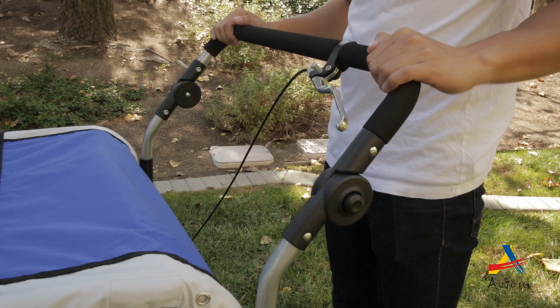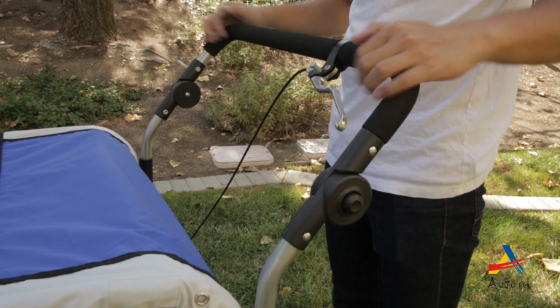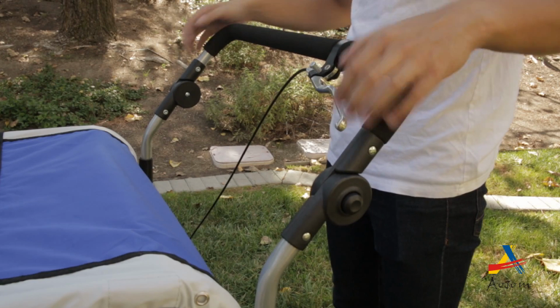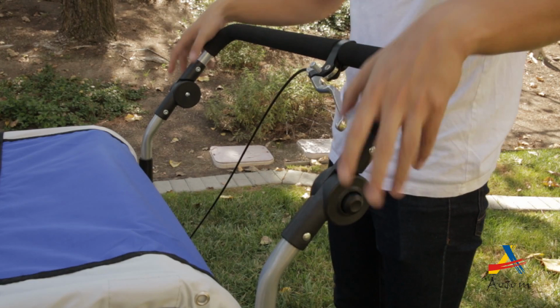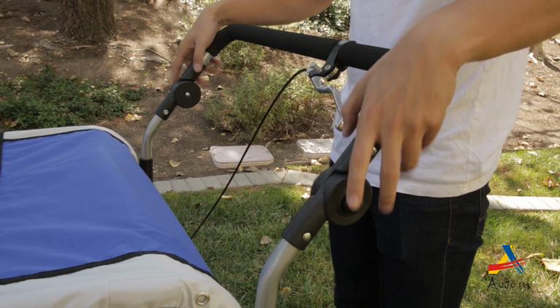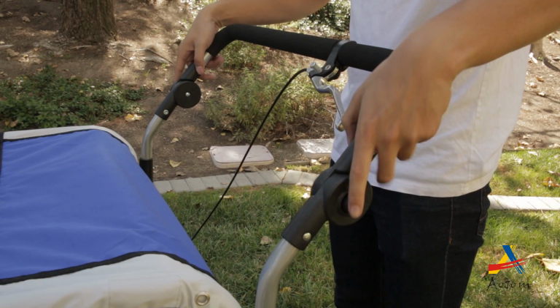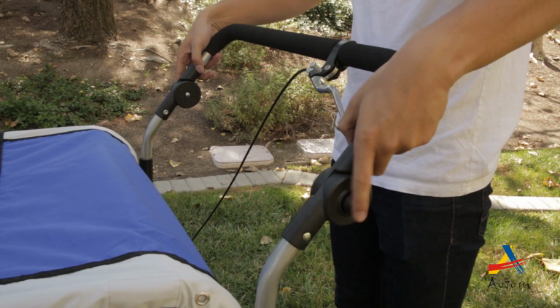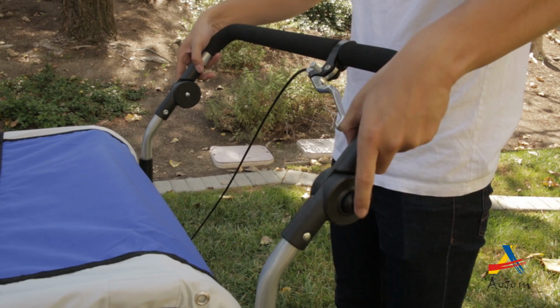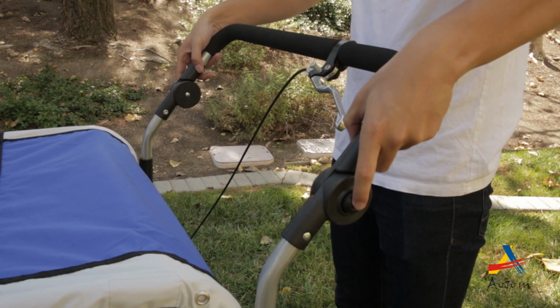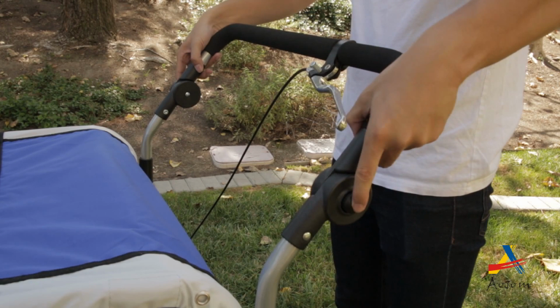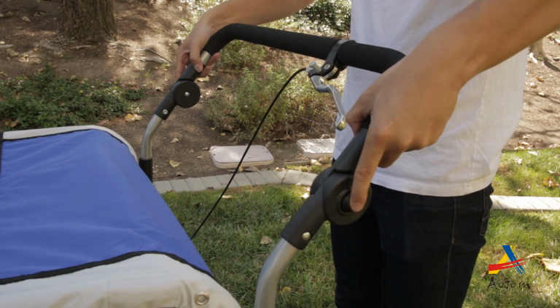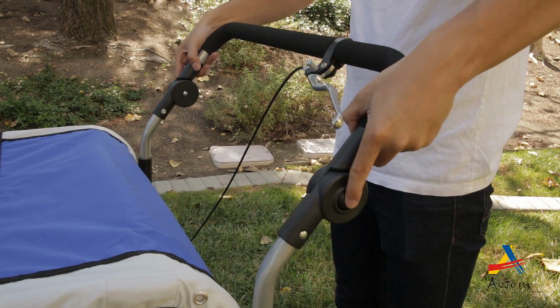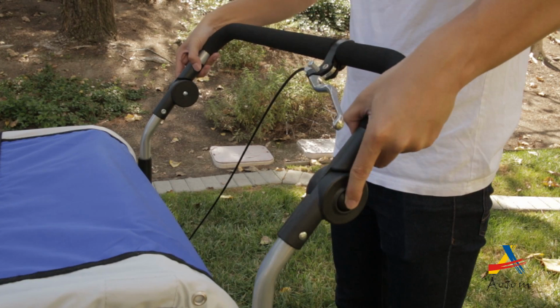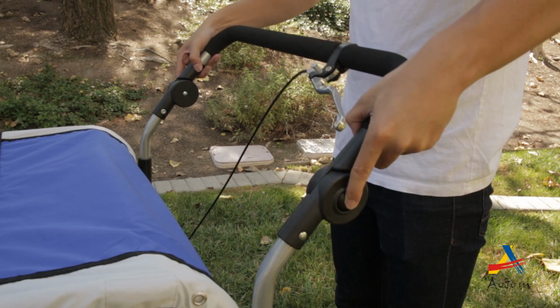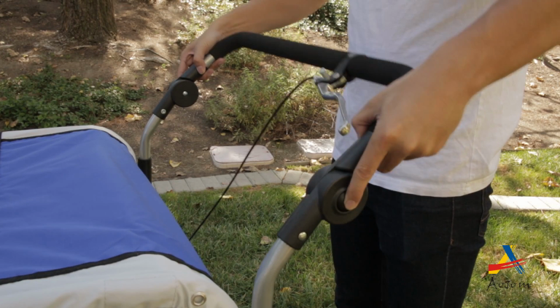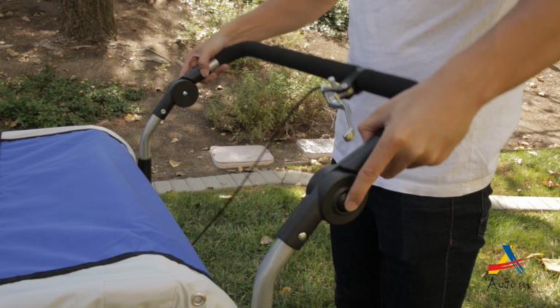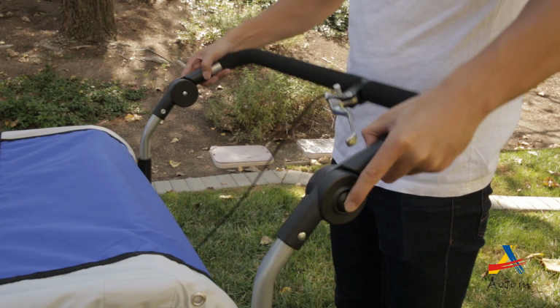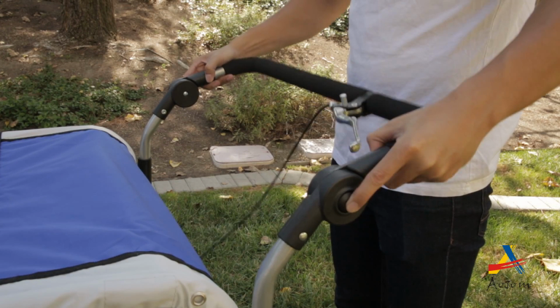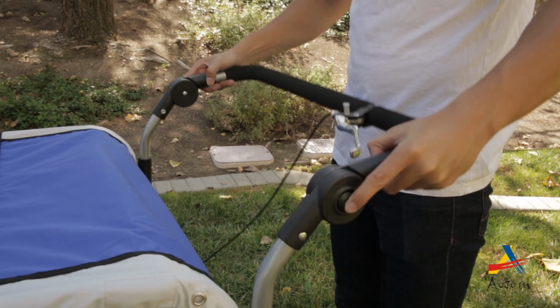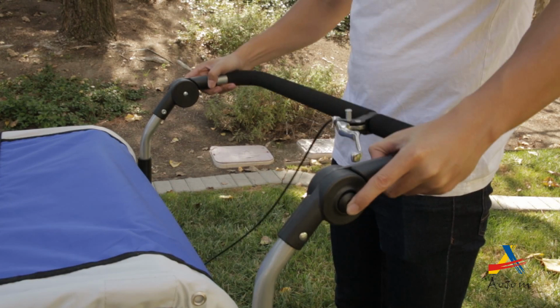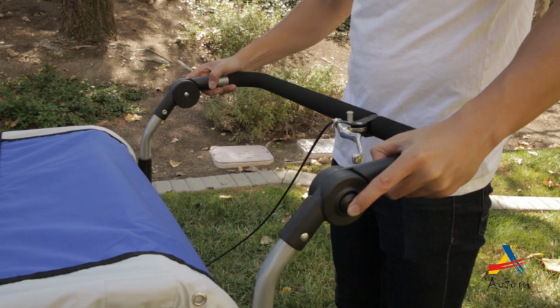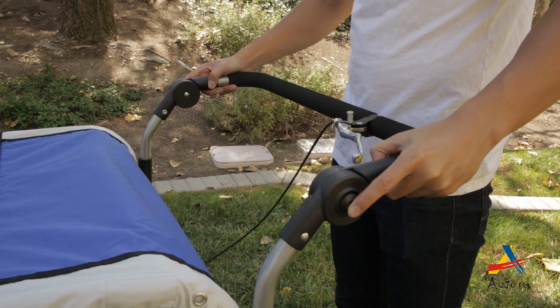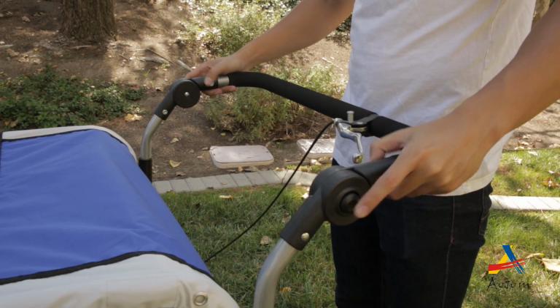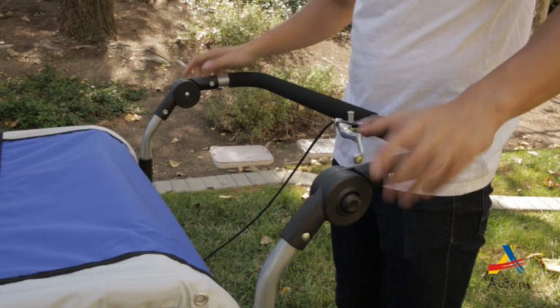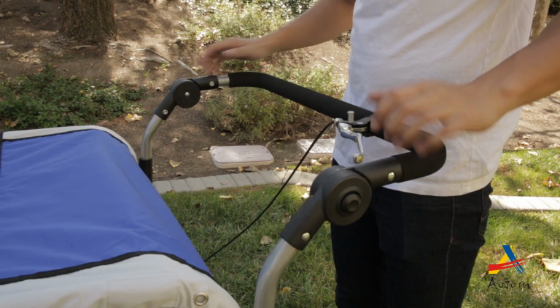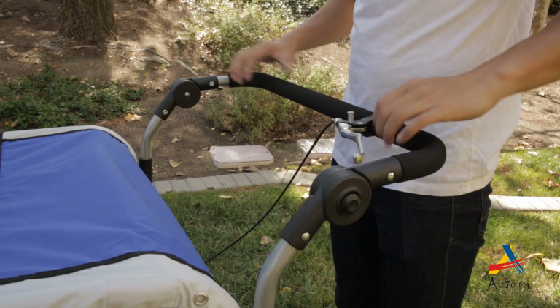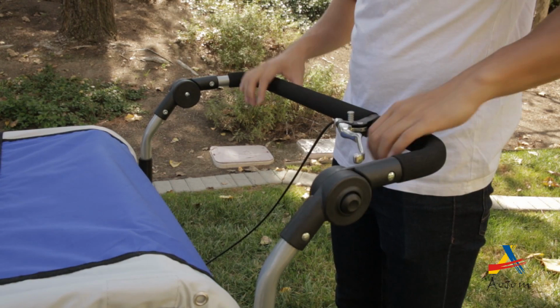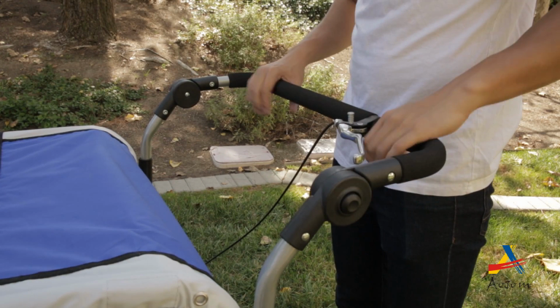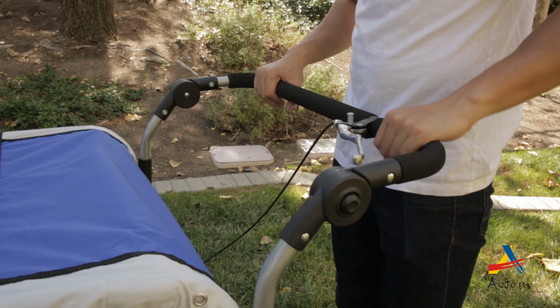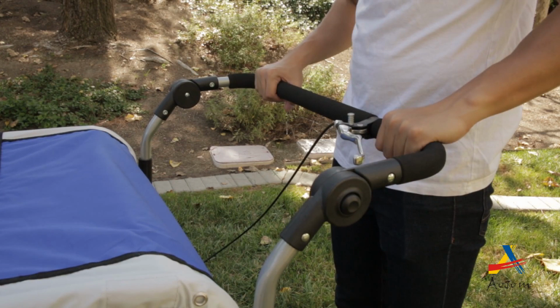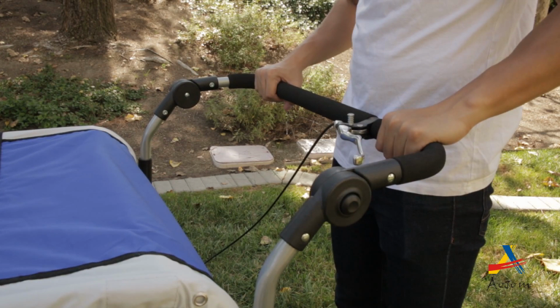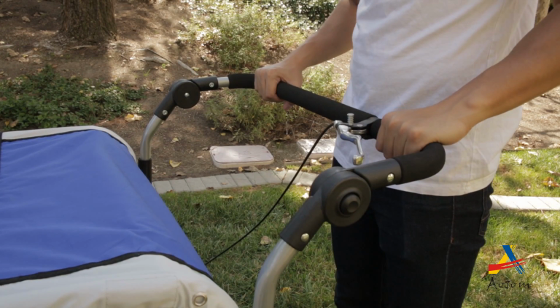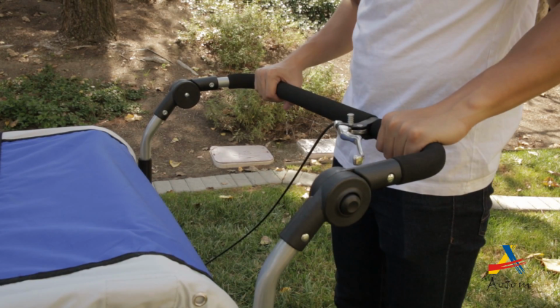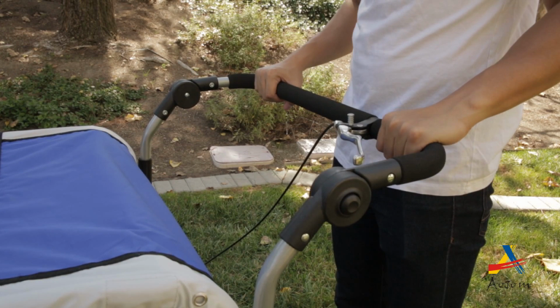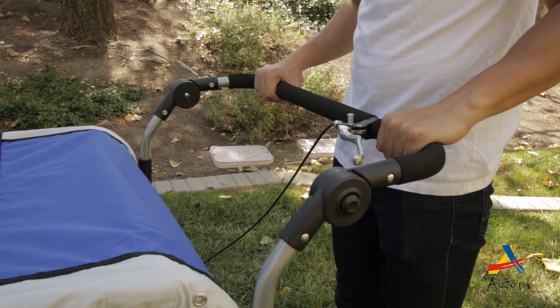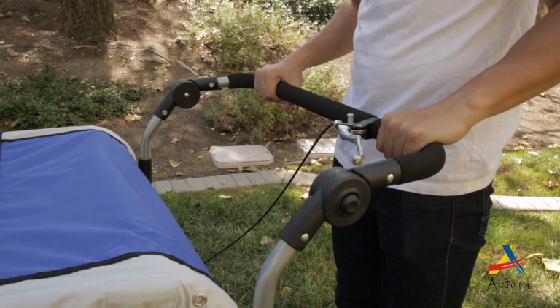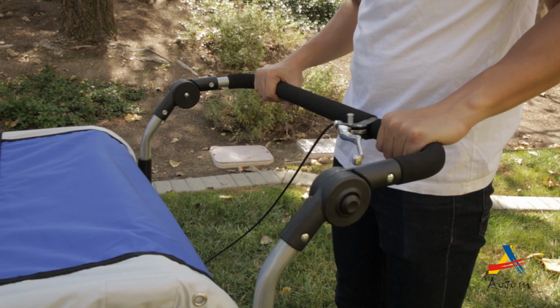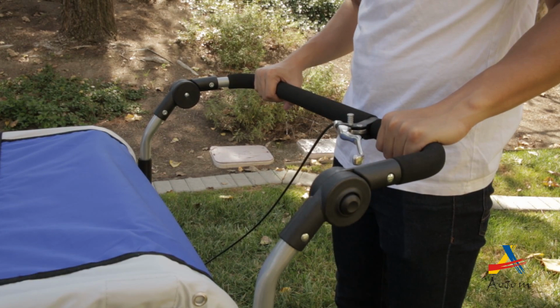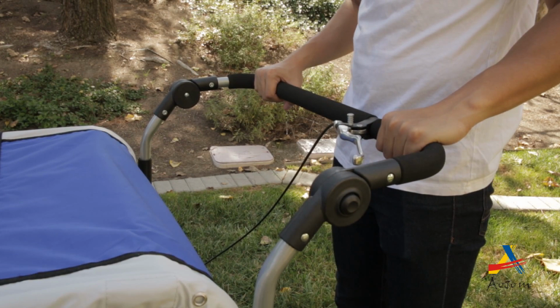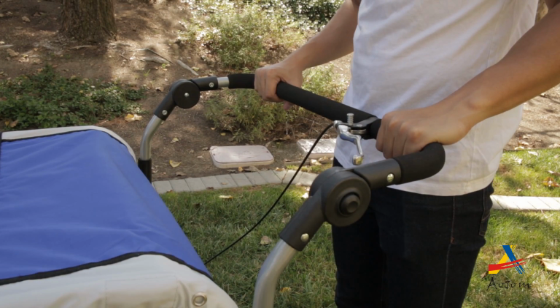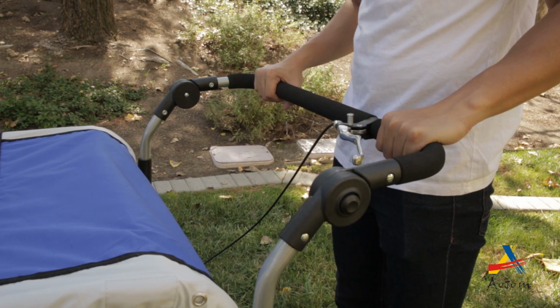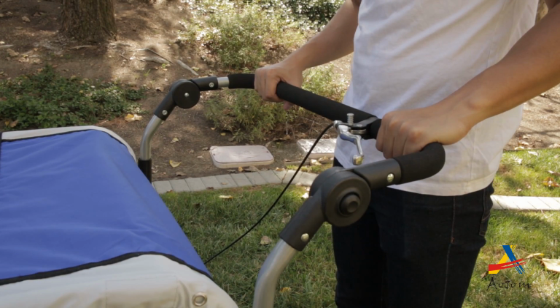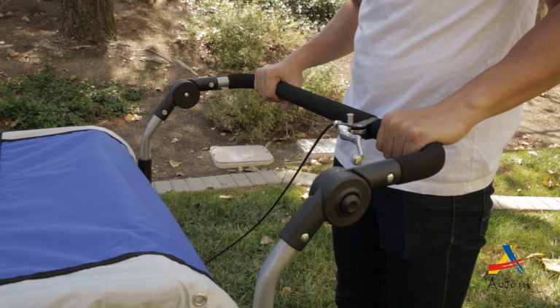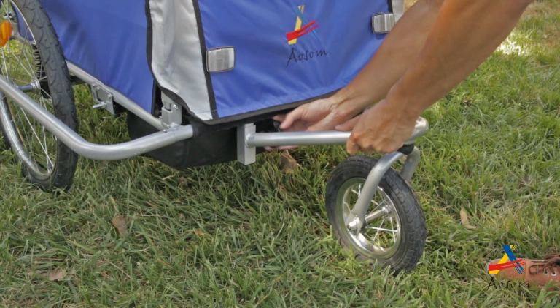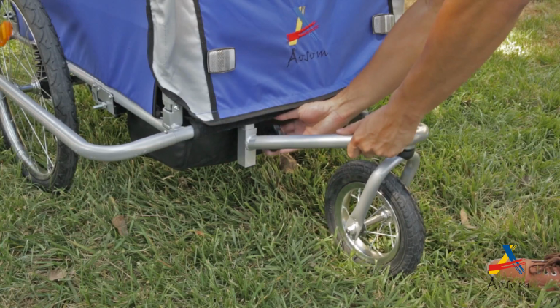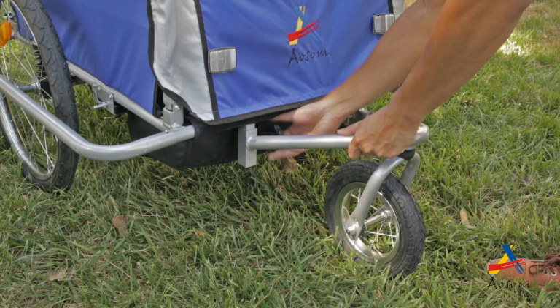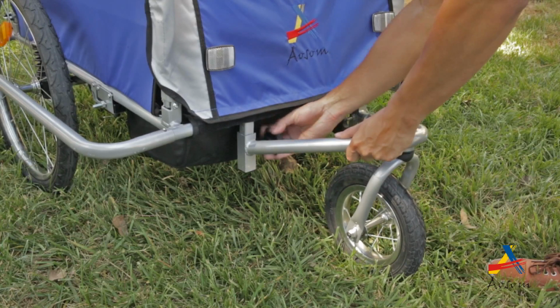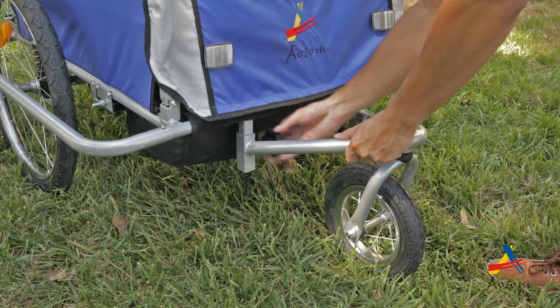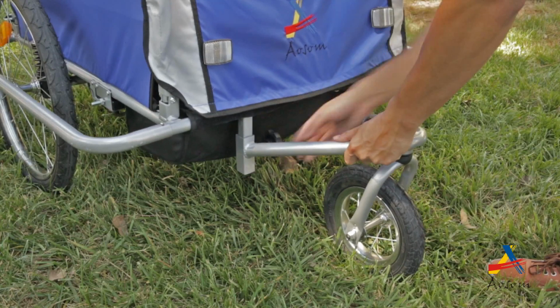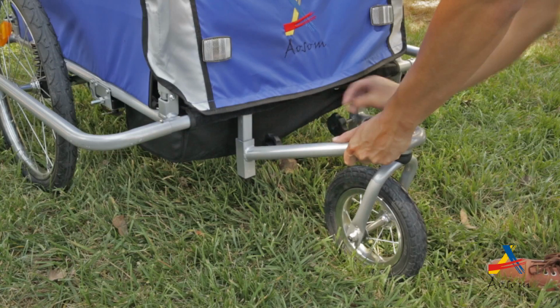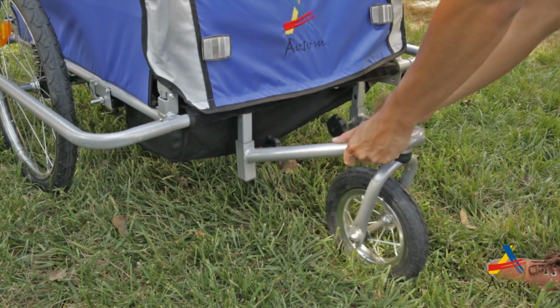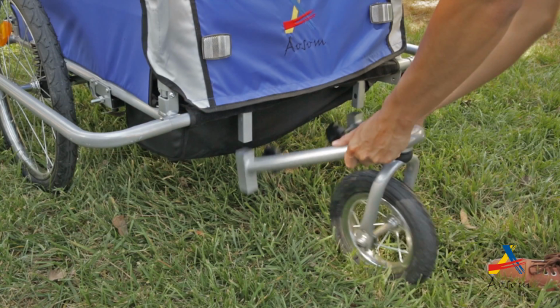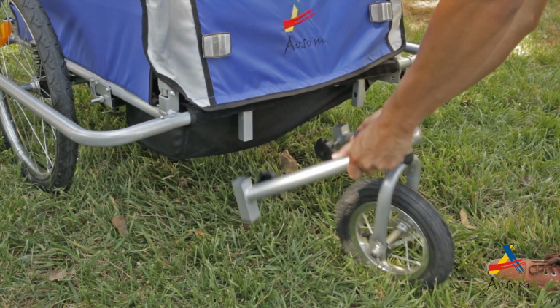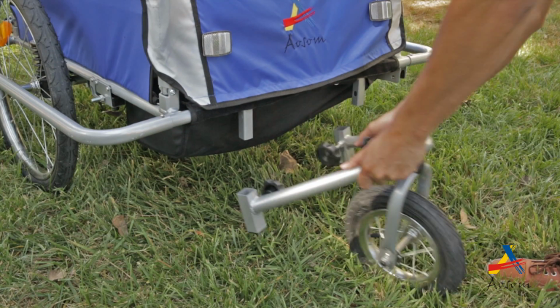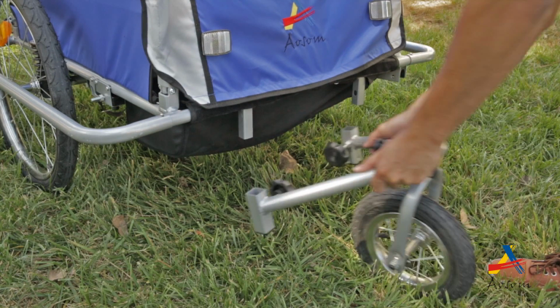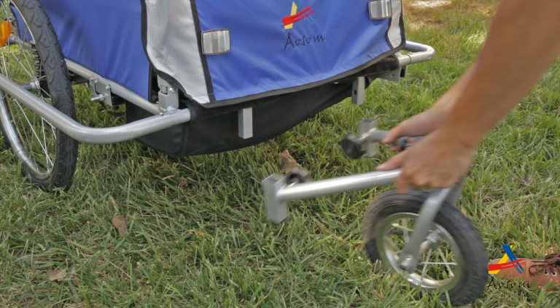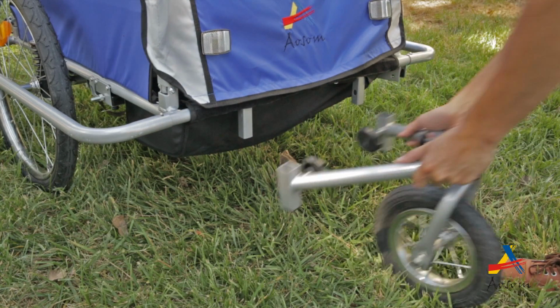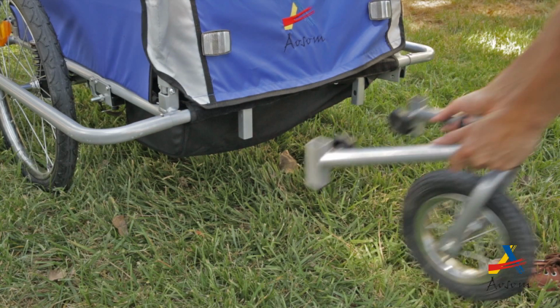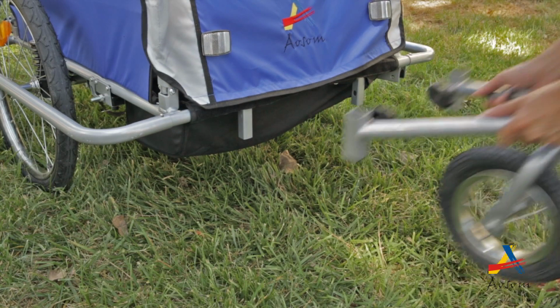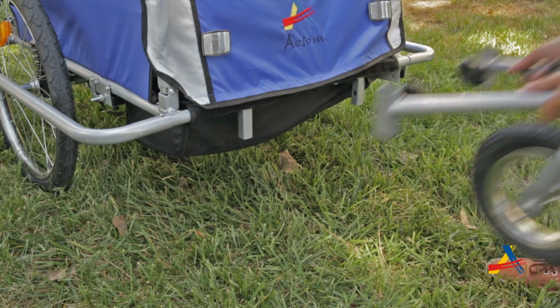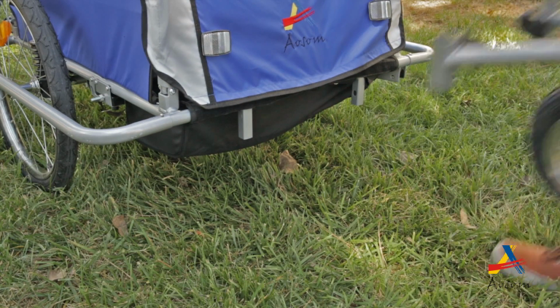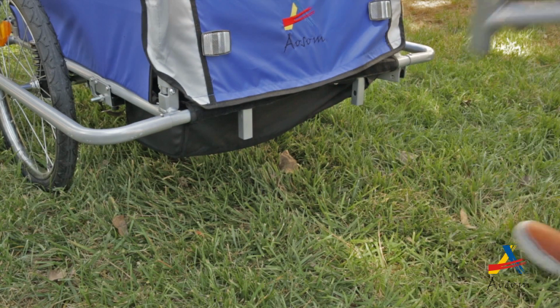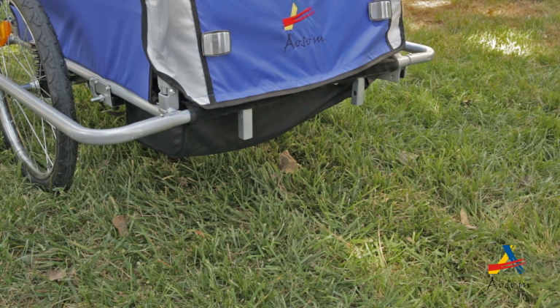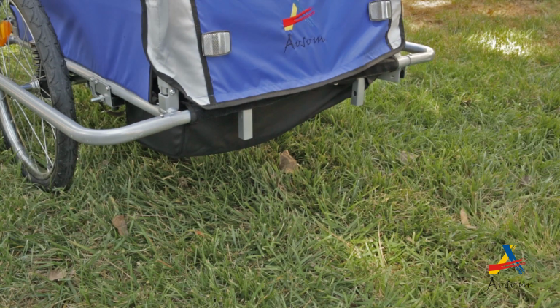There is a height adjustable handlebar for strolling or jogging and the front wheel can be completely removed while in use as a bike trailer.